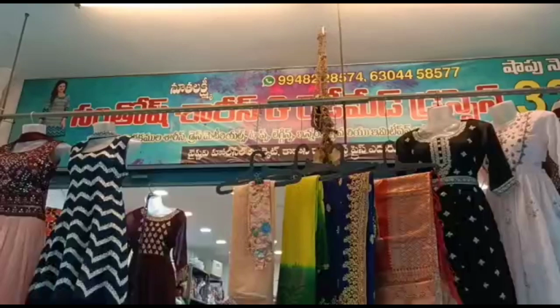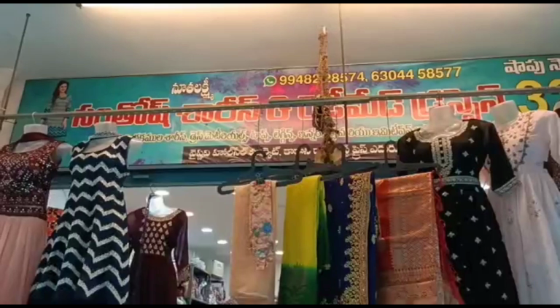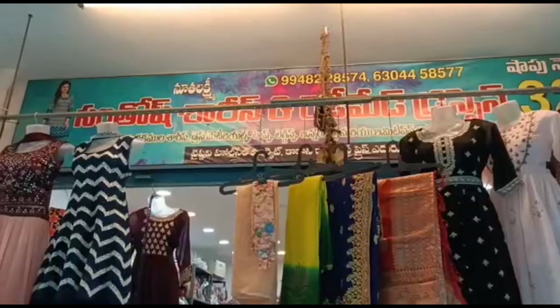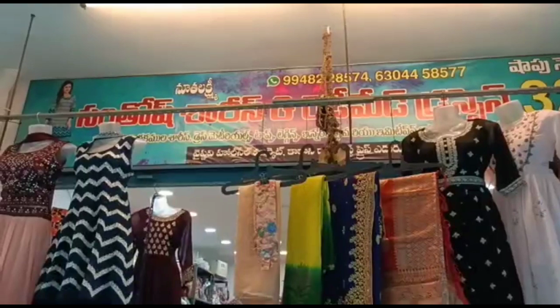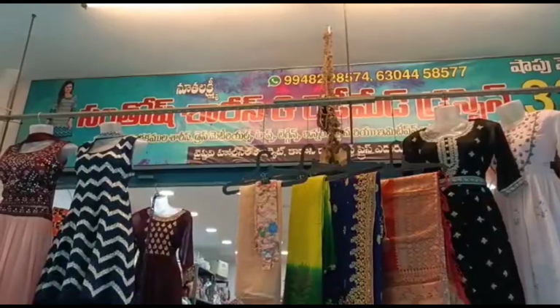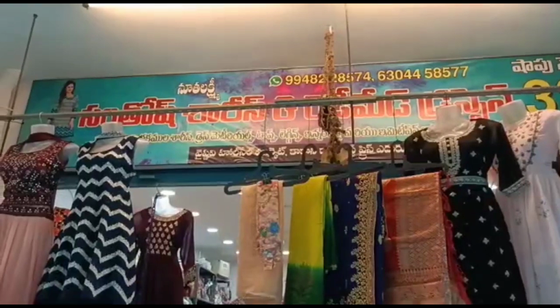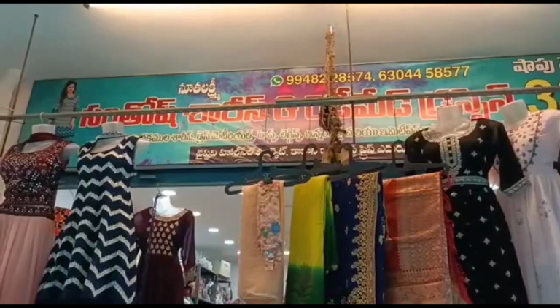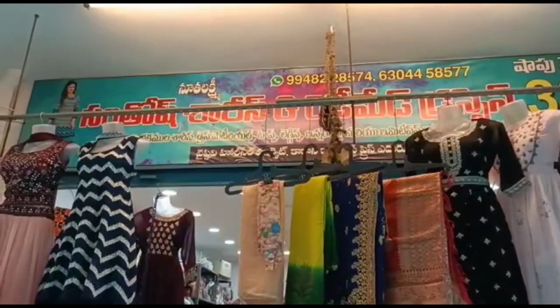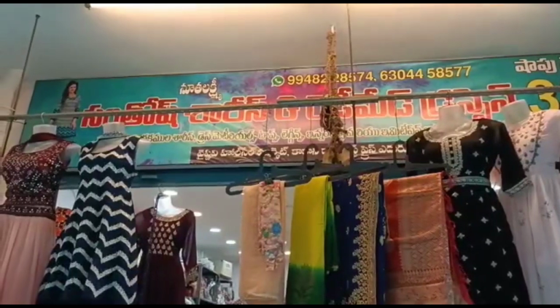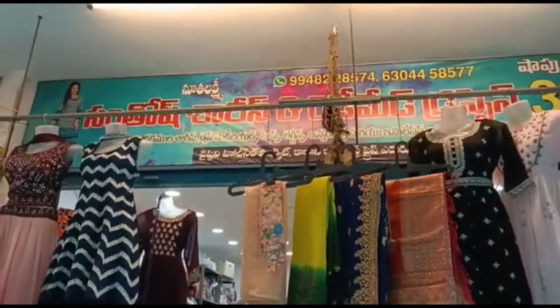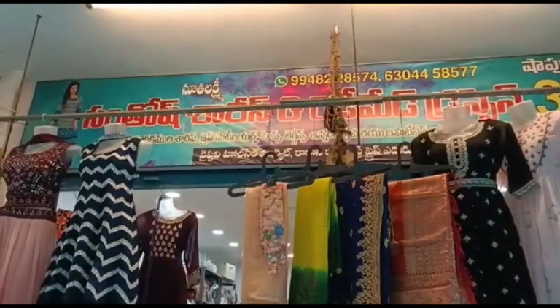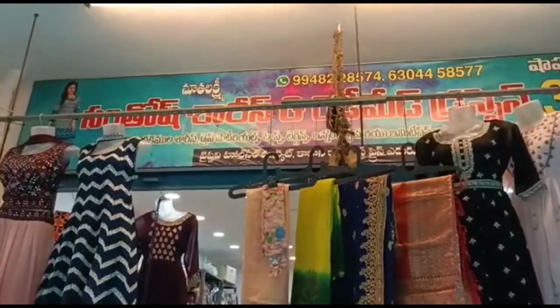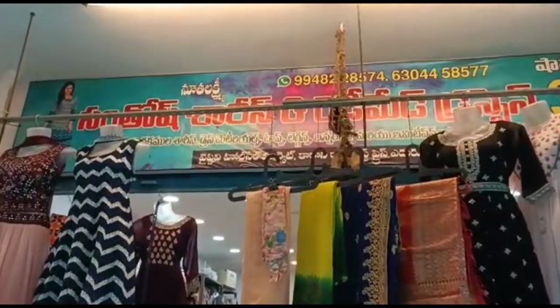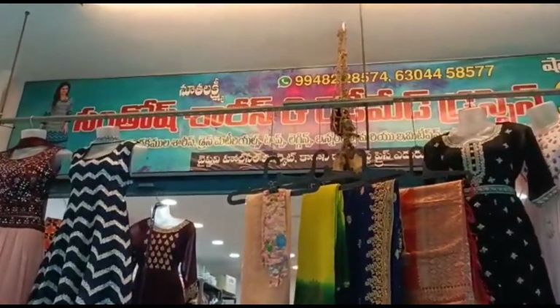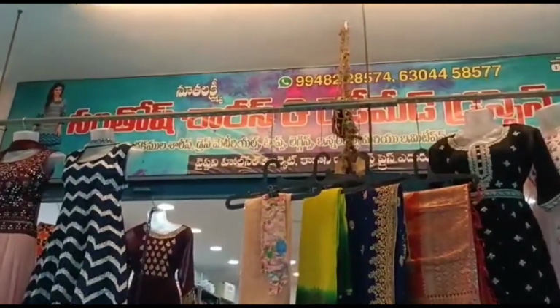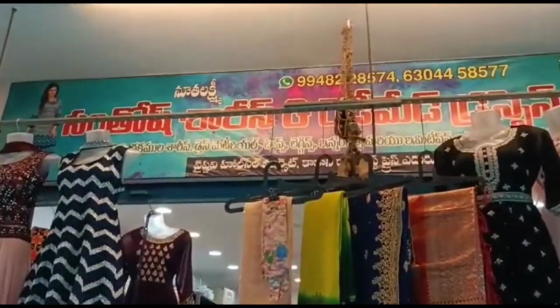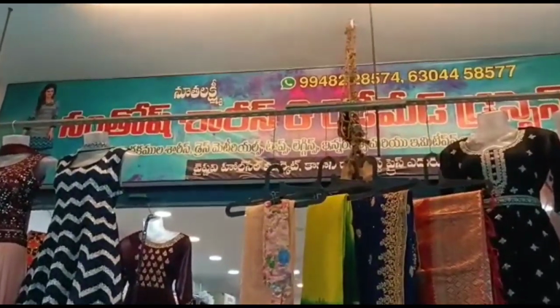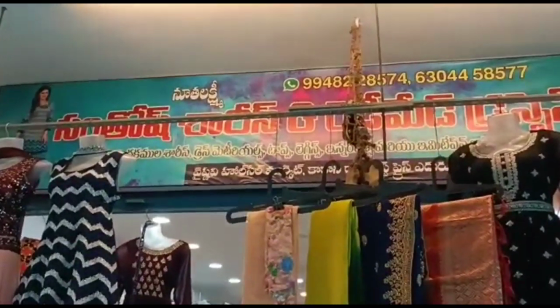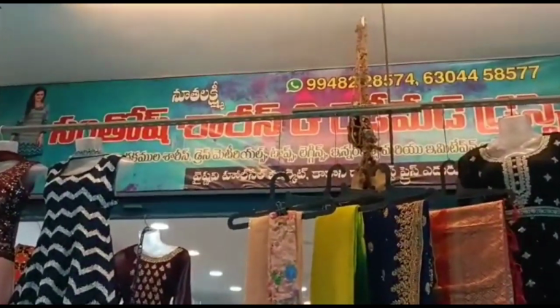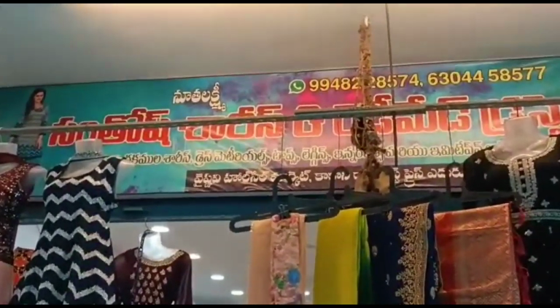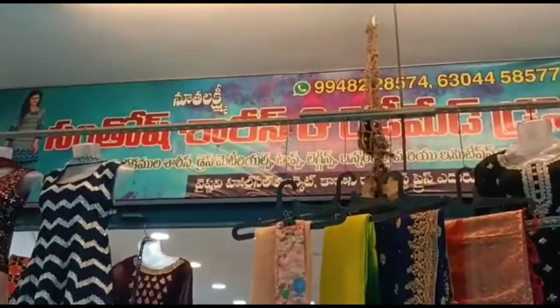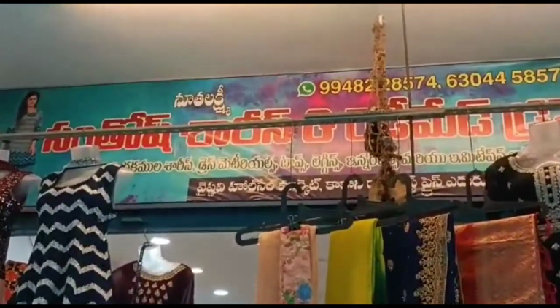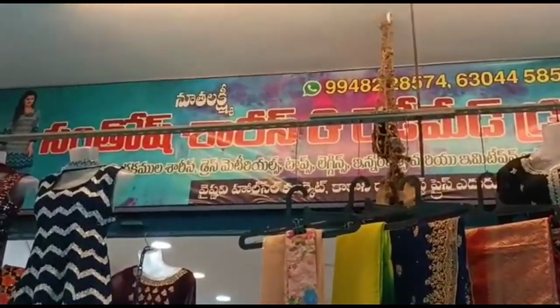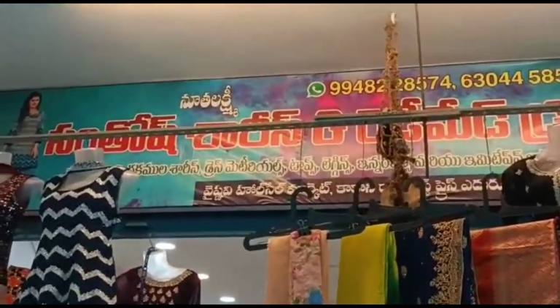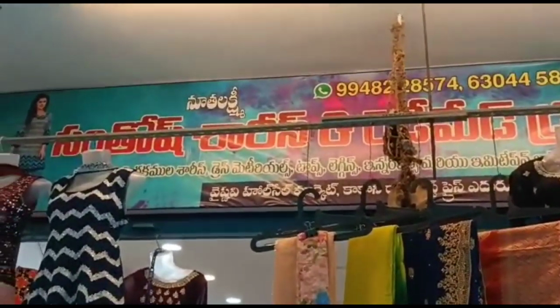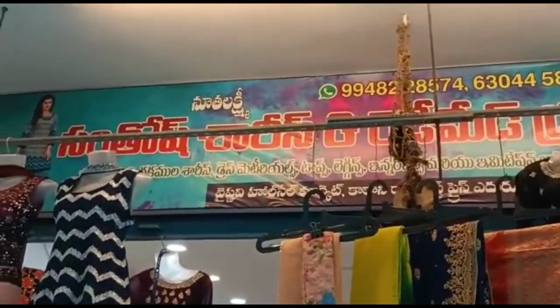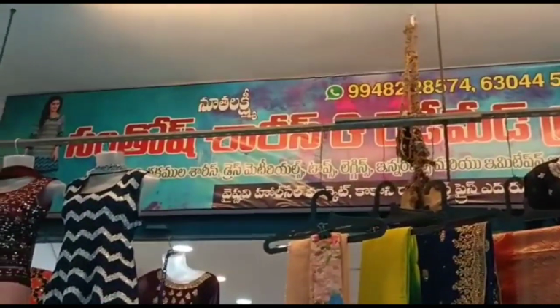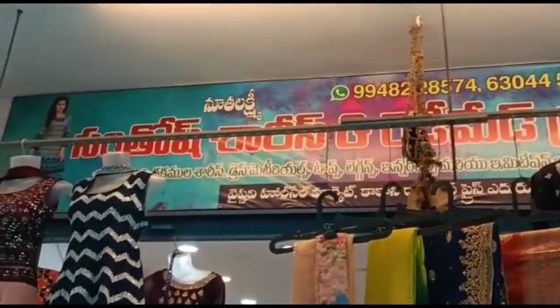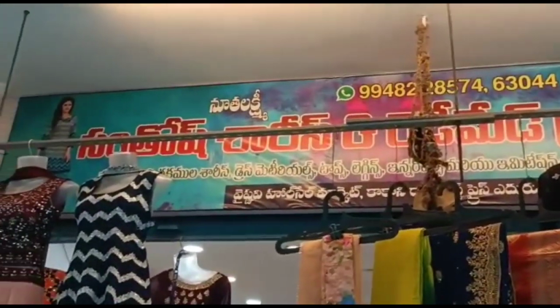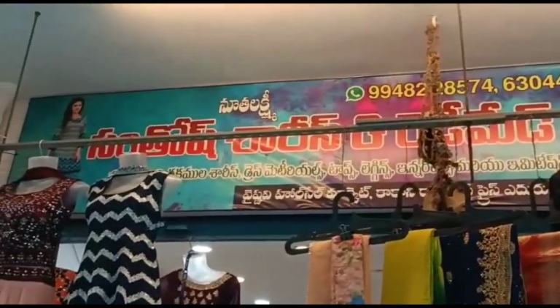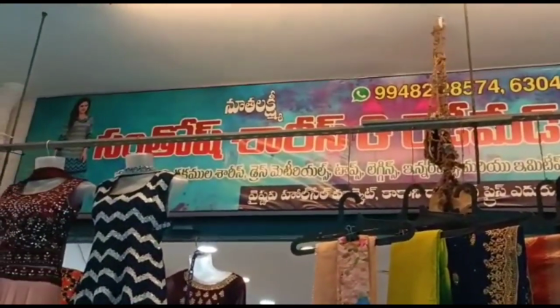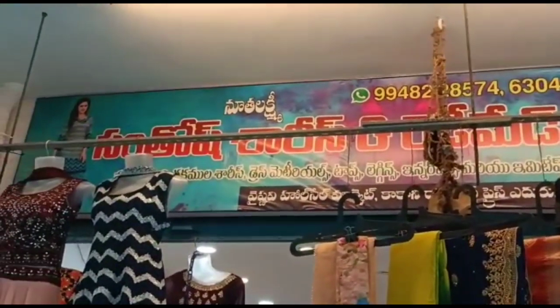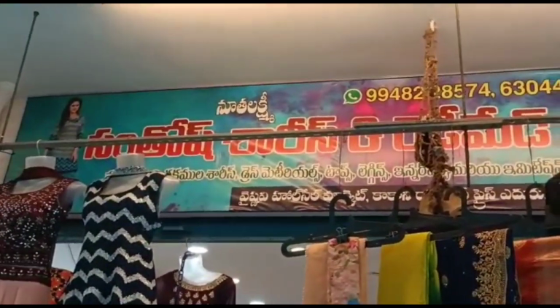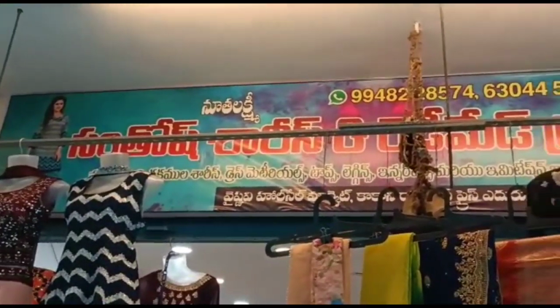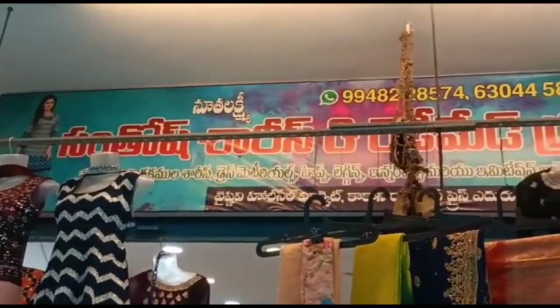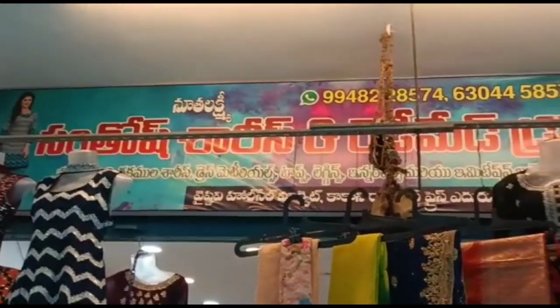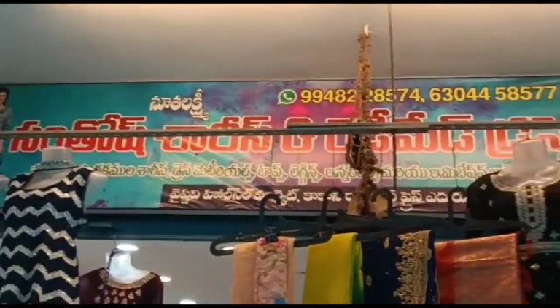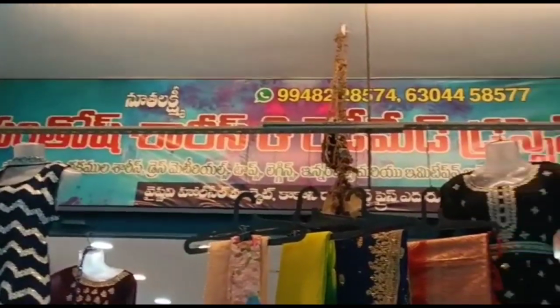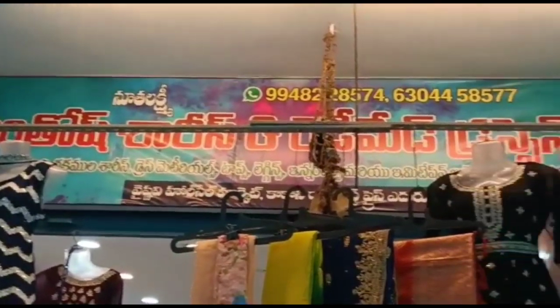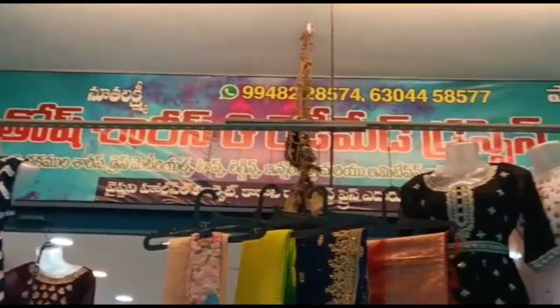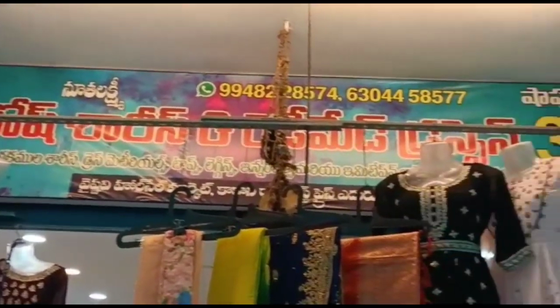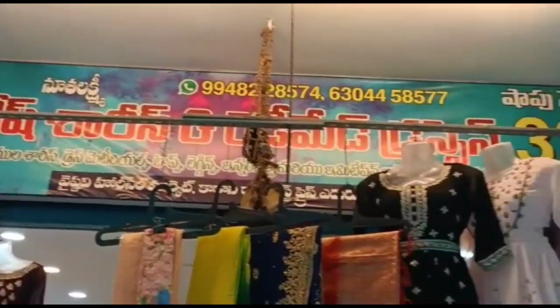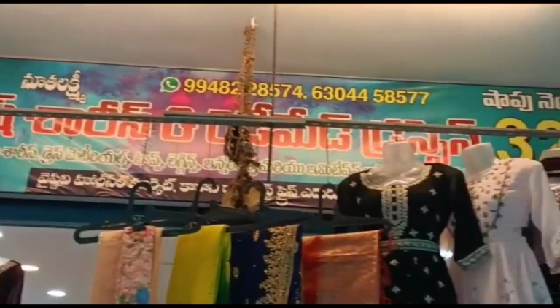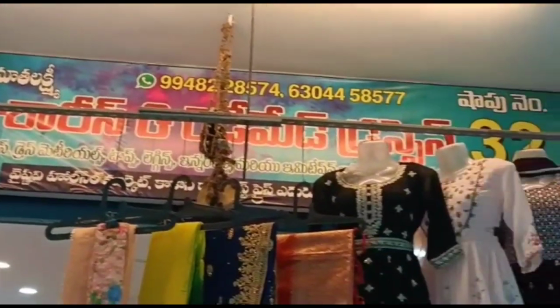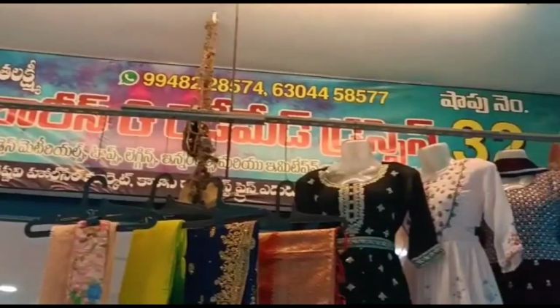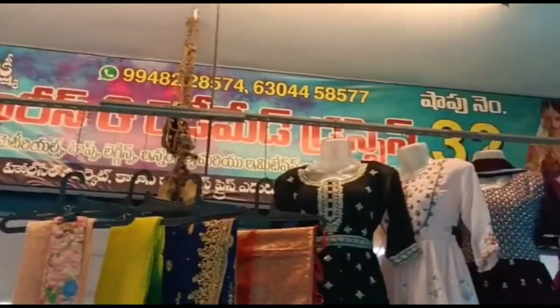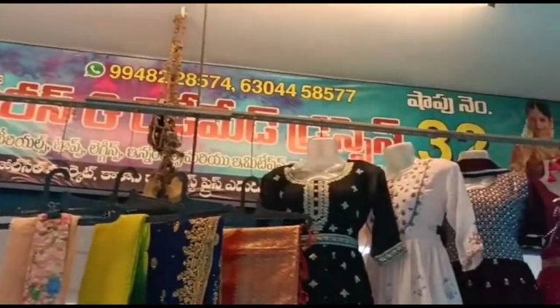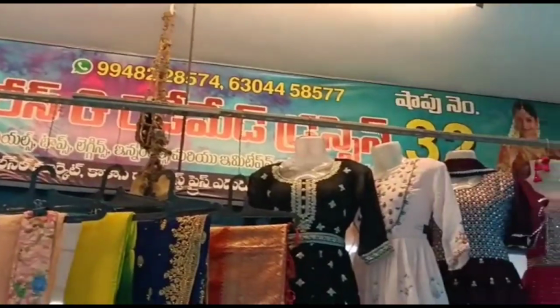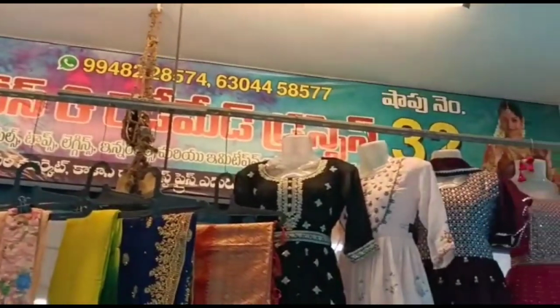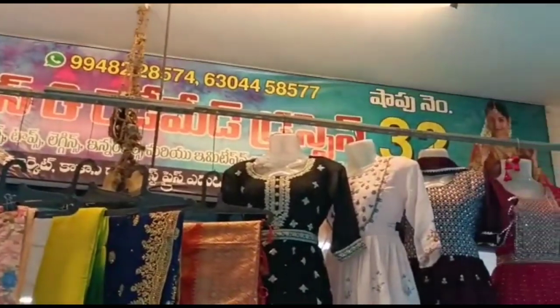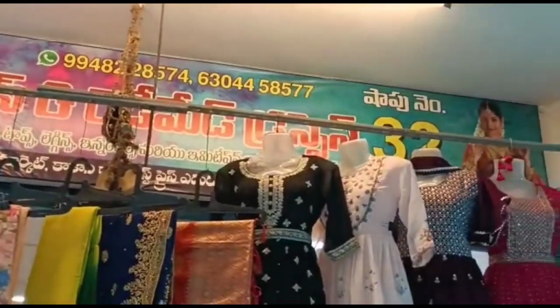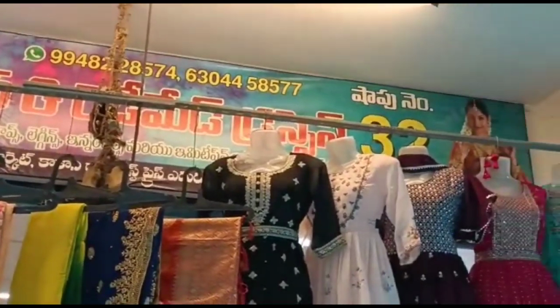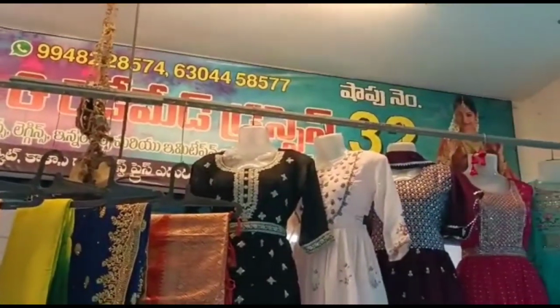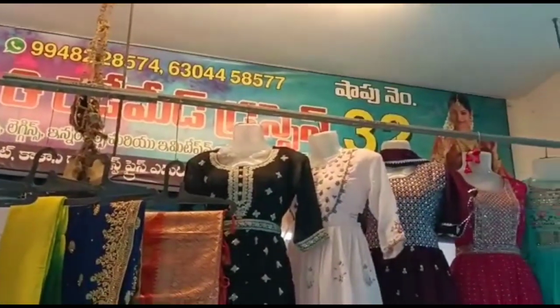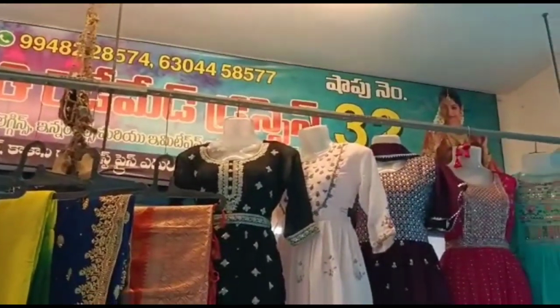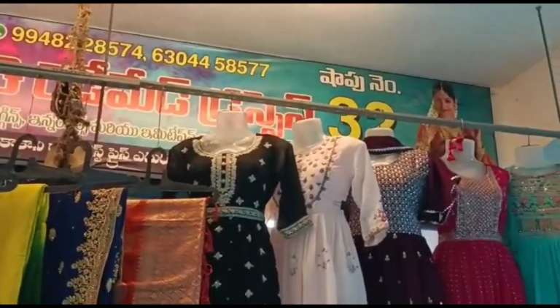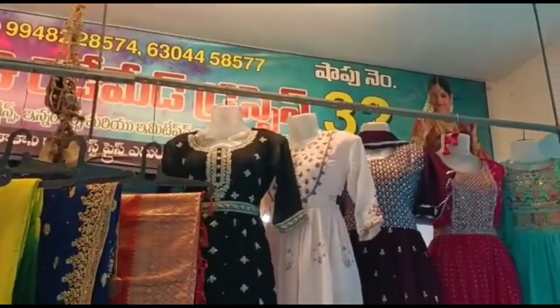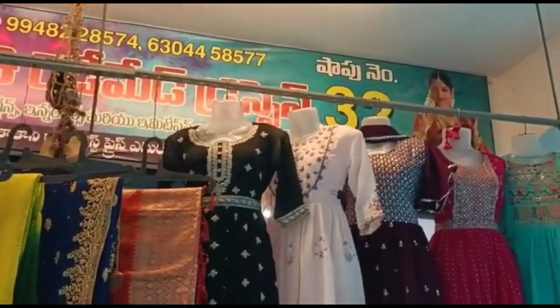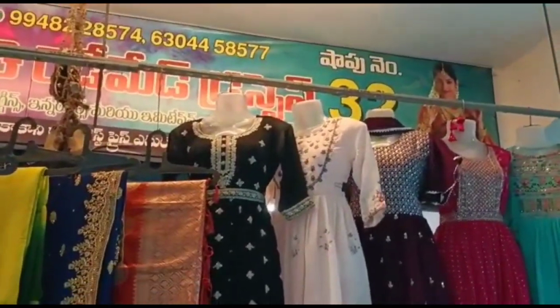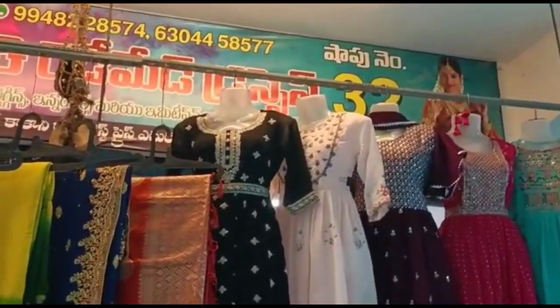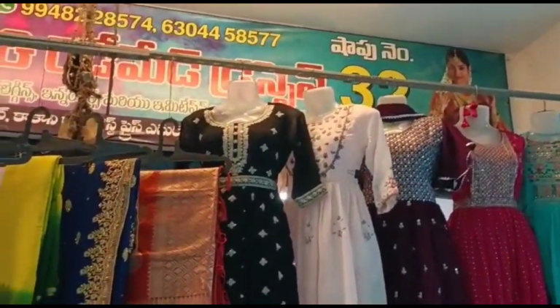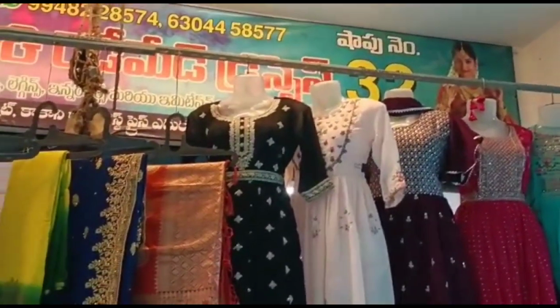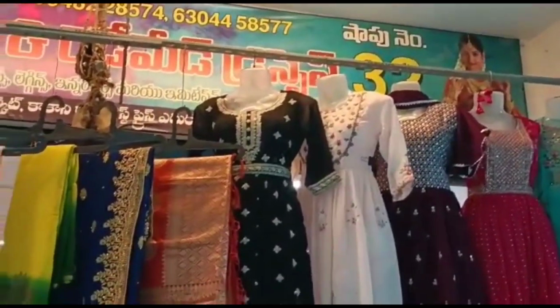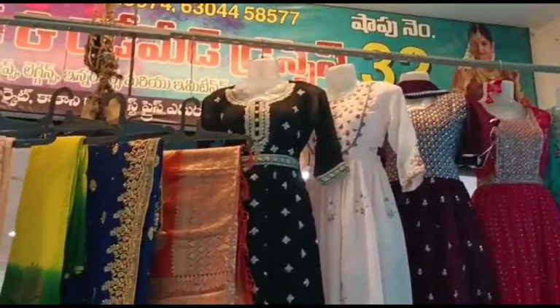Hello friends, welcome back to our channel Joyce Trends Vlogs. I am Shobha.